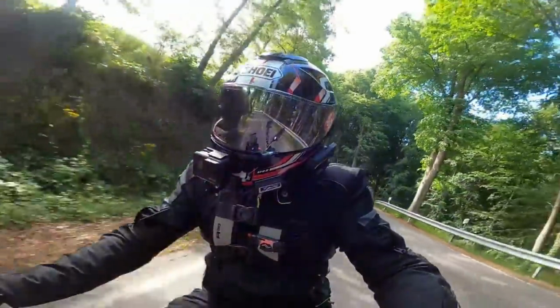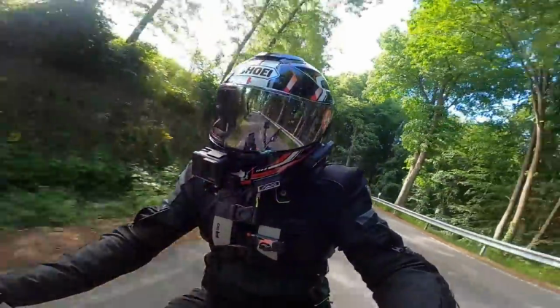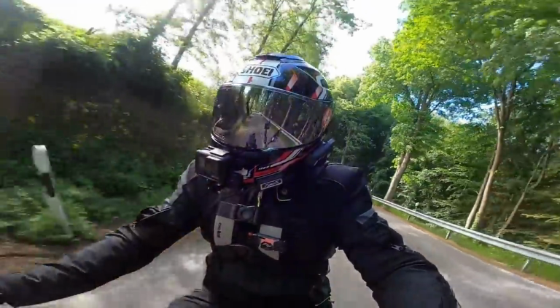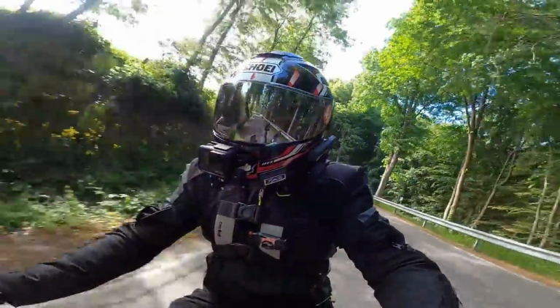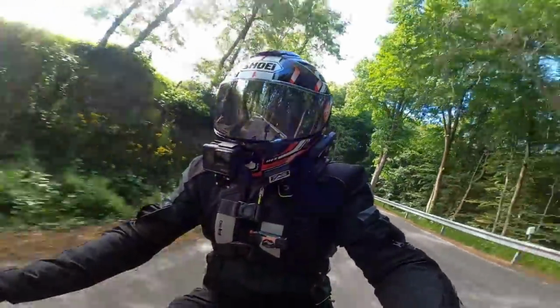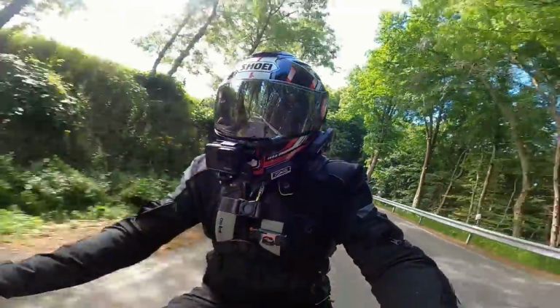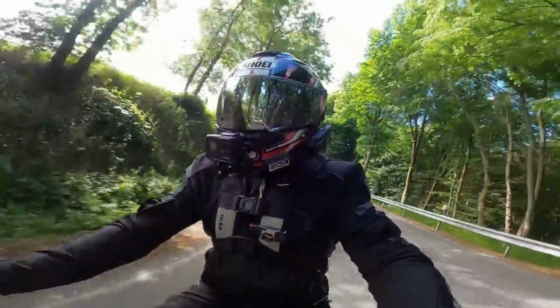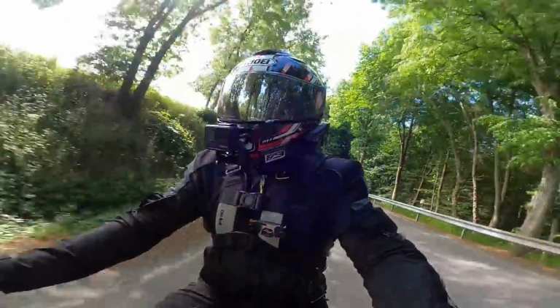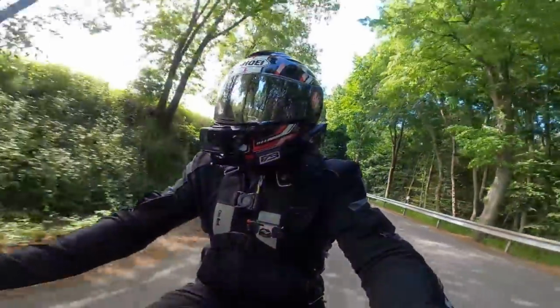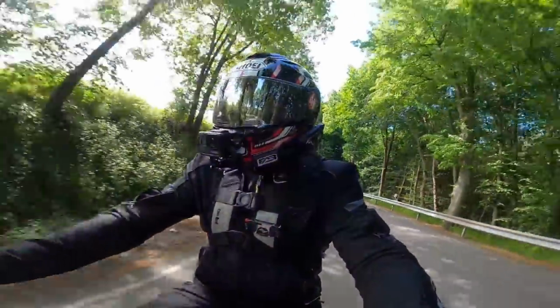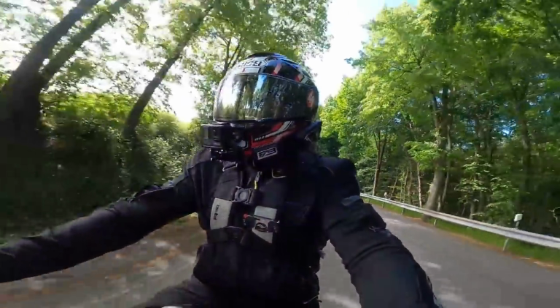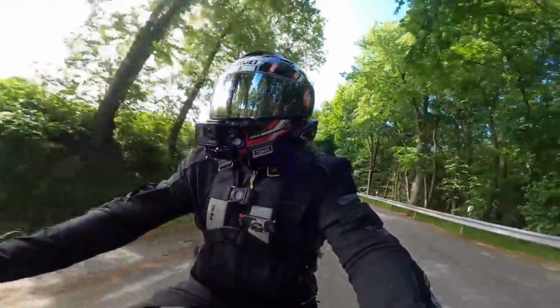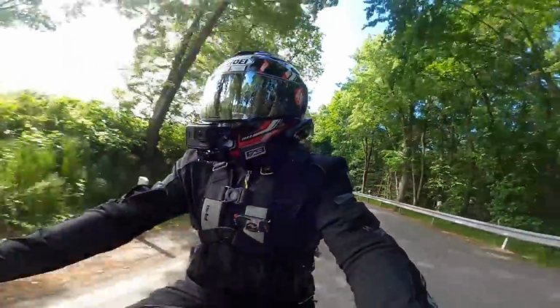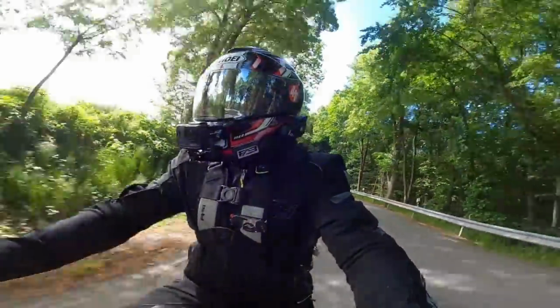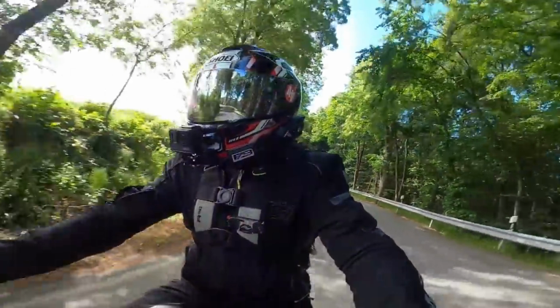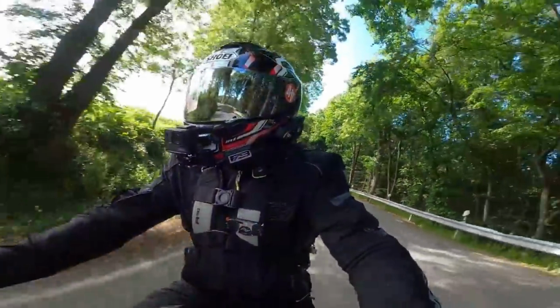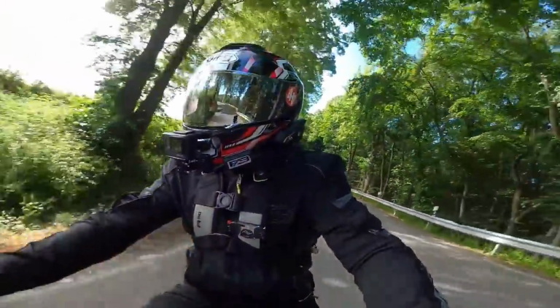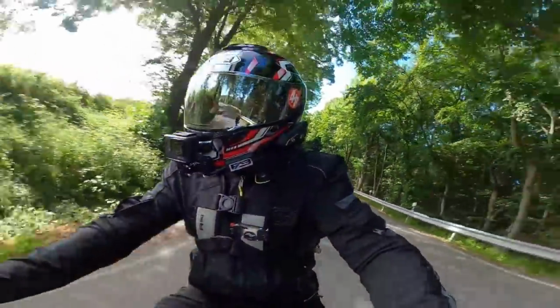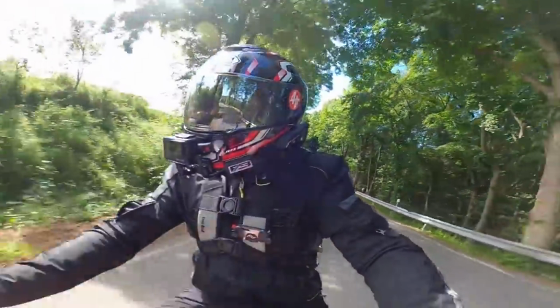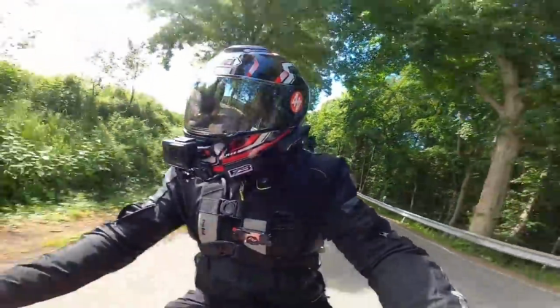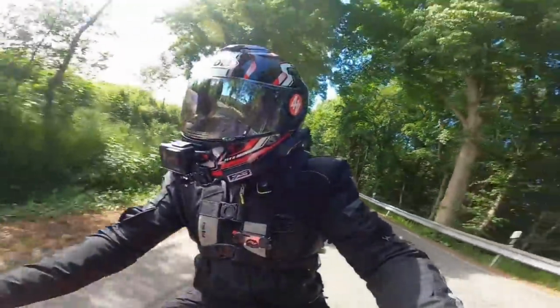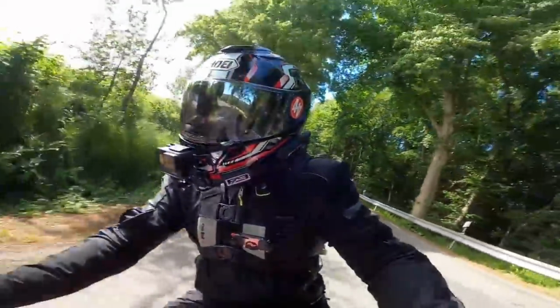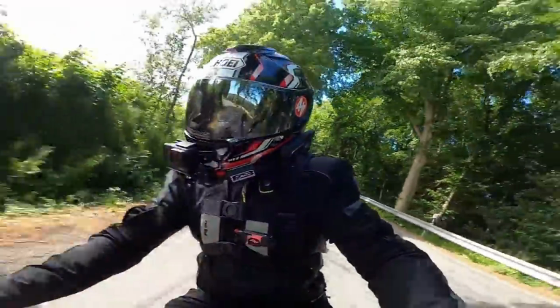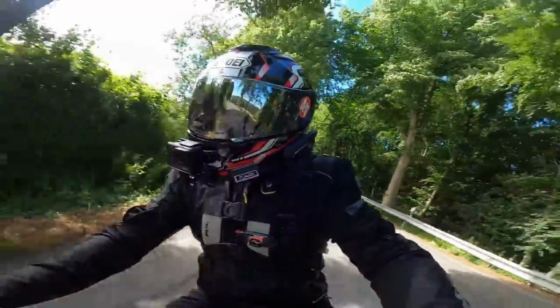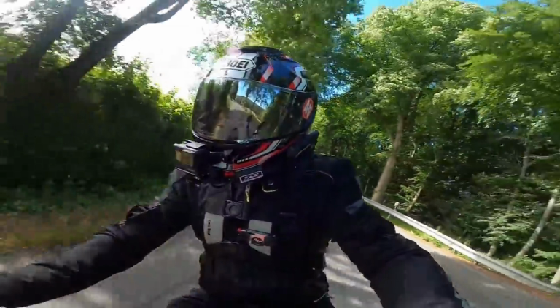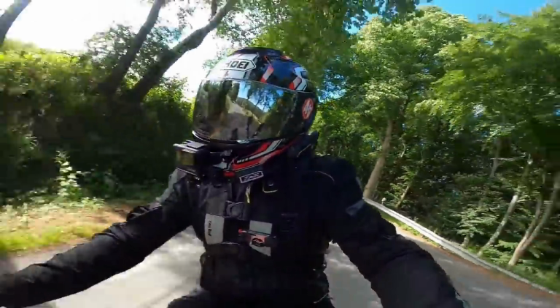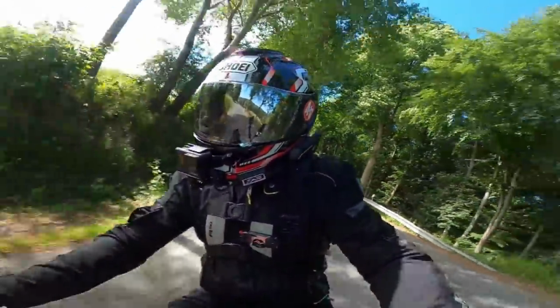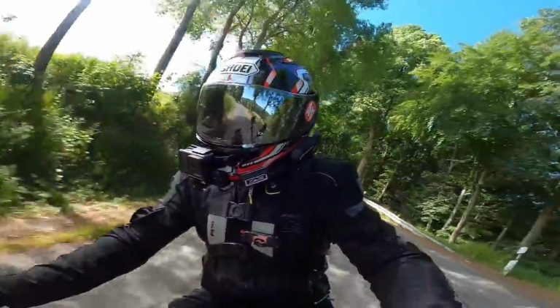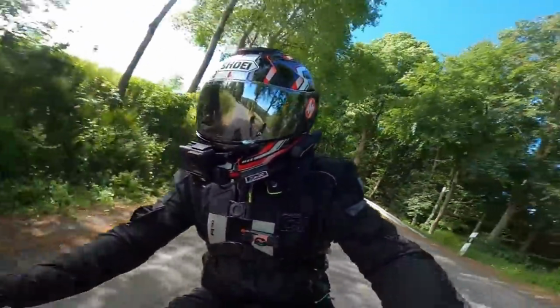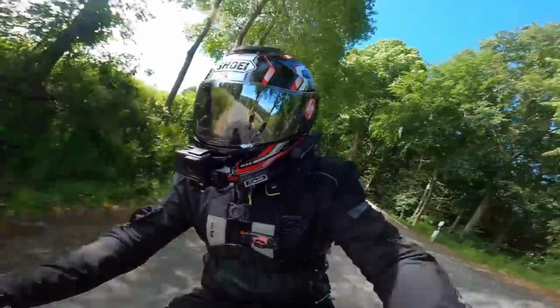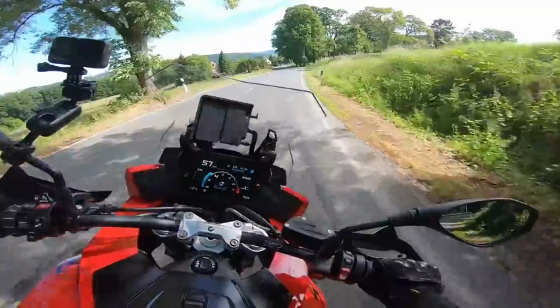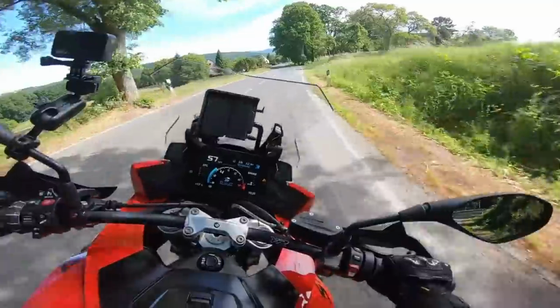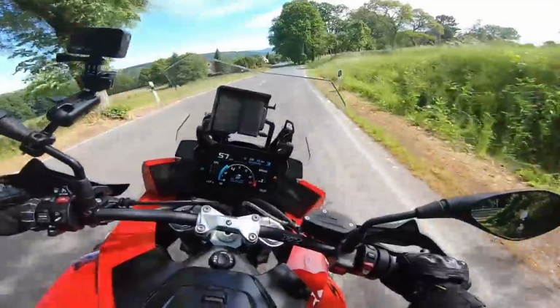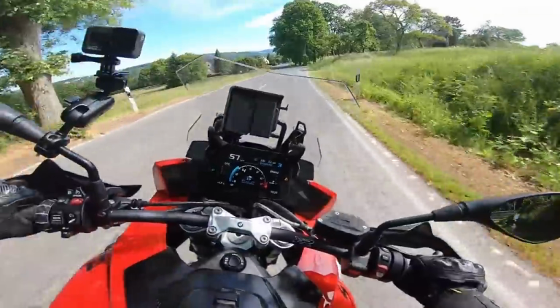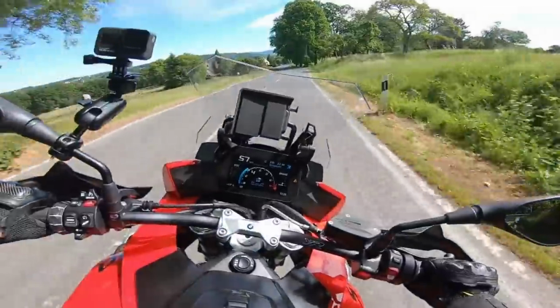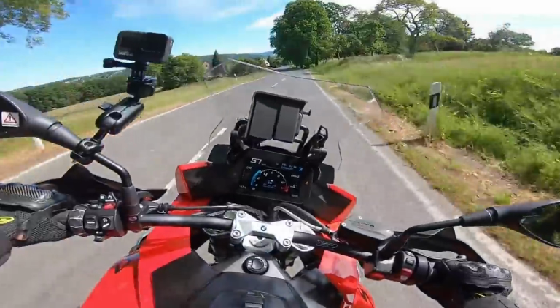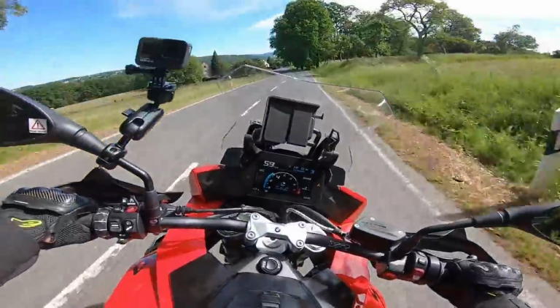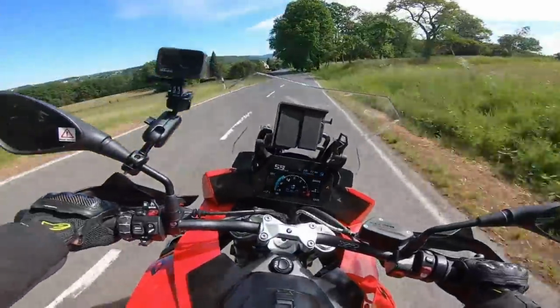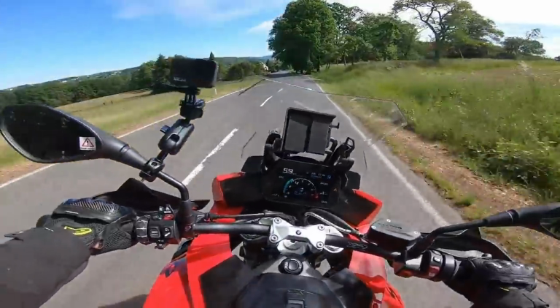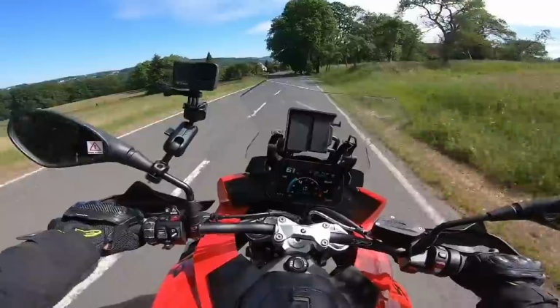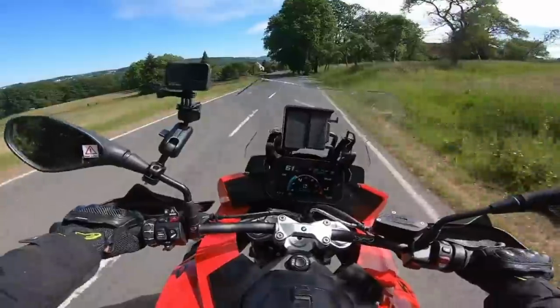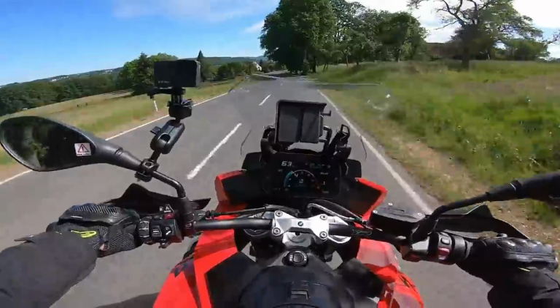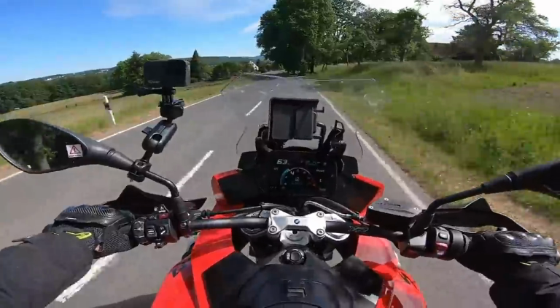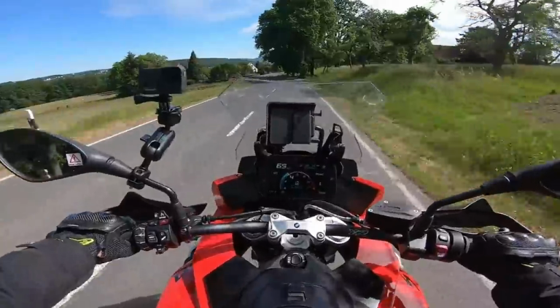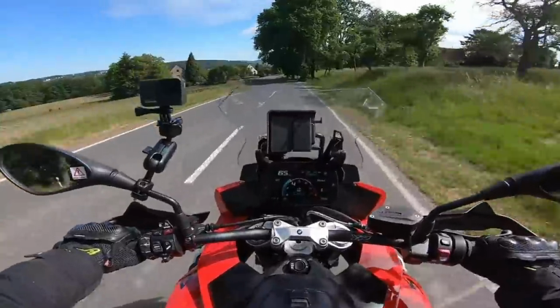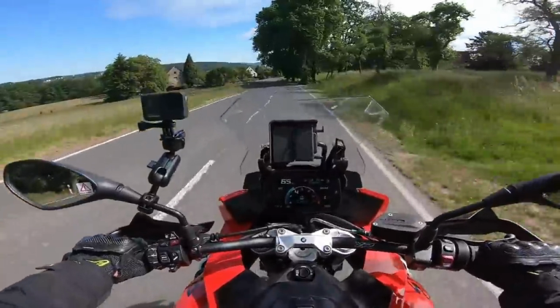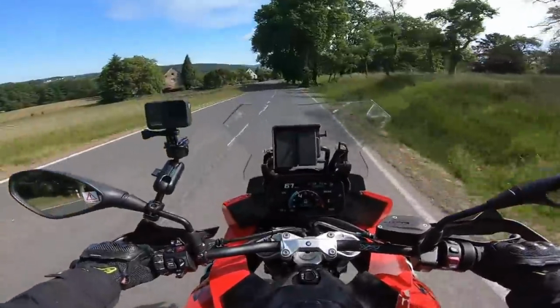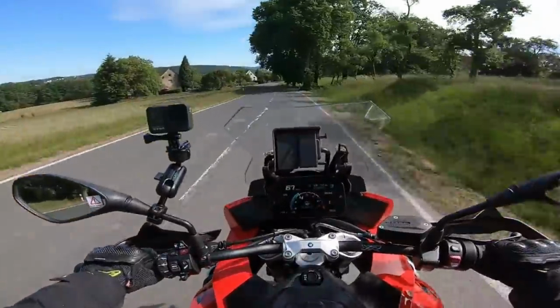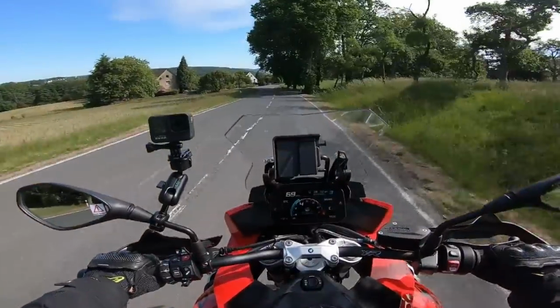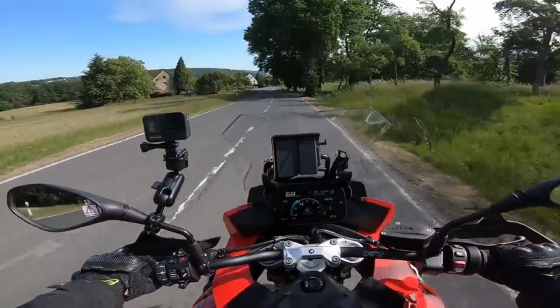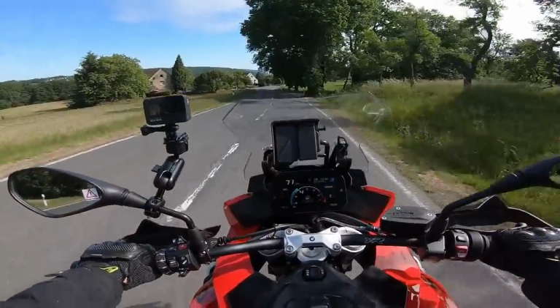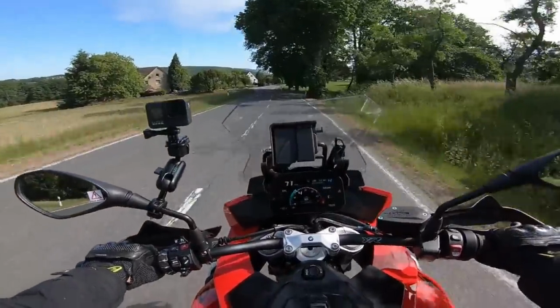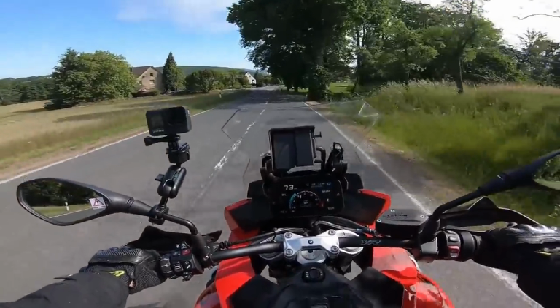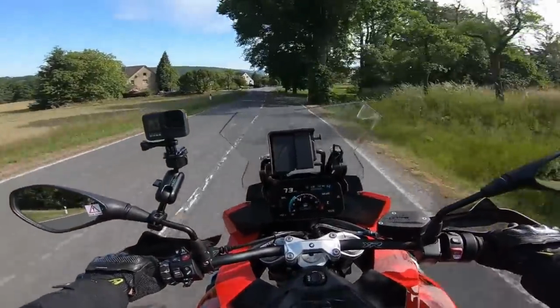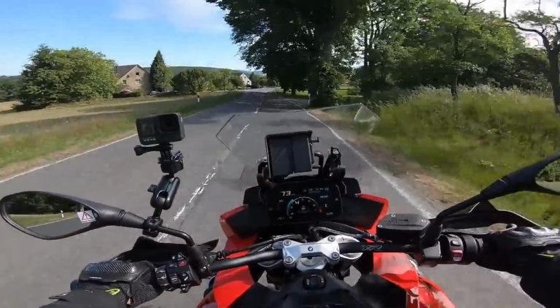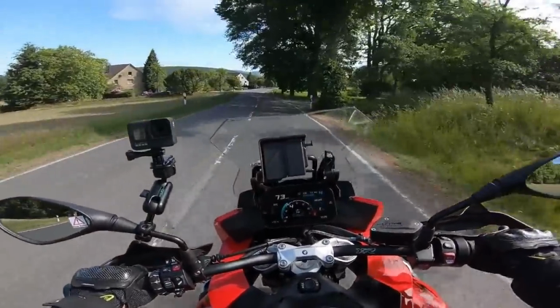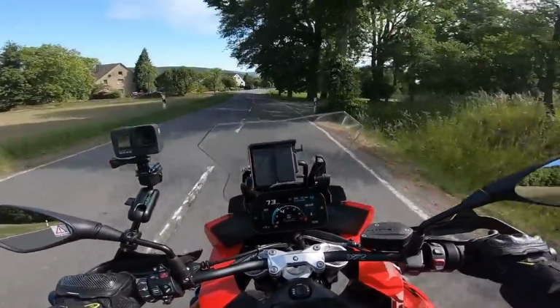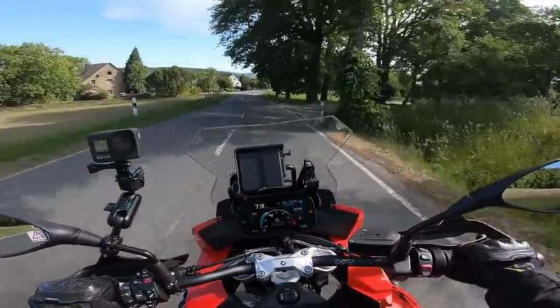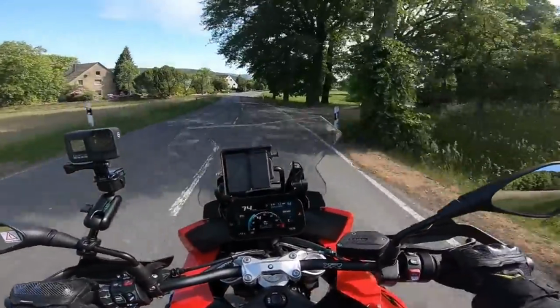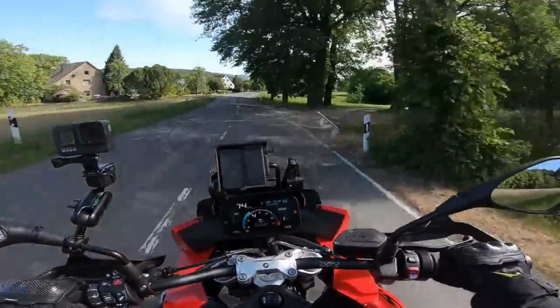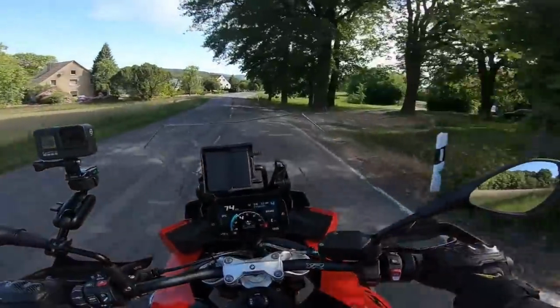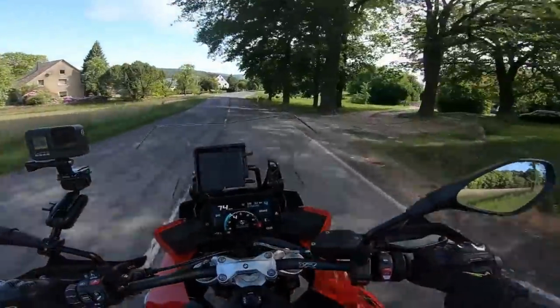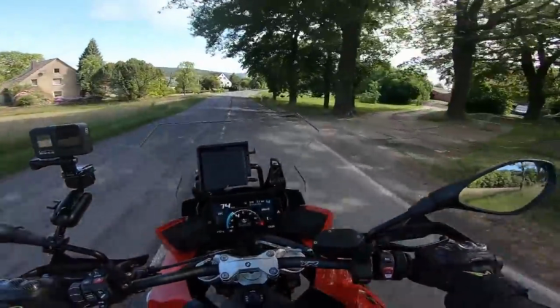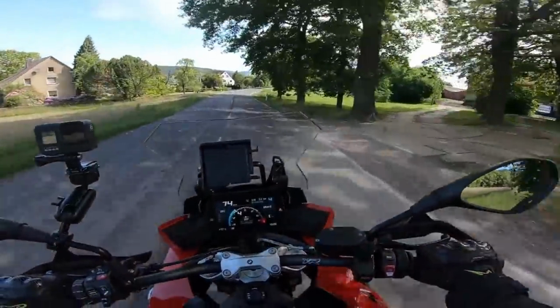You do have to be a bit ginger with this bike because if I crash it there's an excess of 1,500 euros, and that would smart a tad.